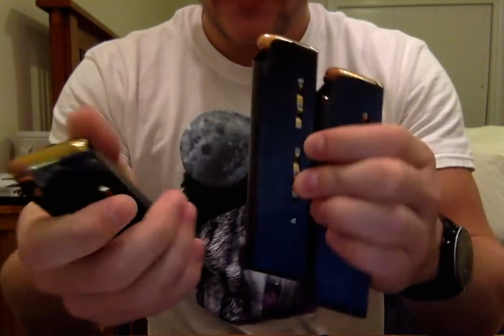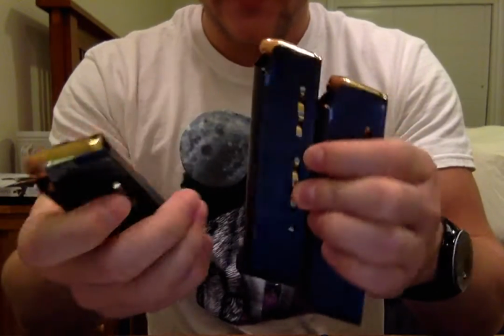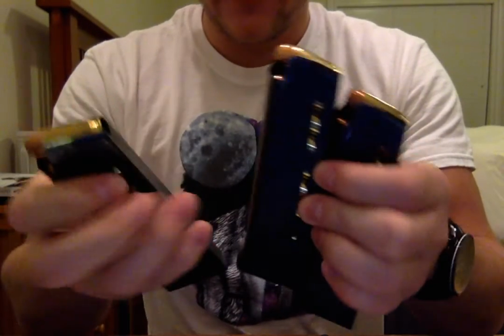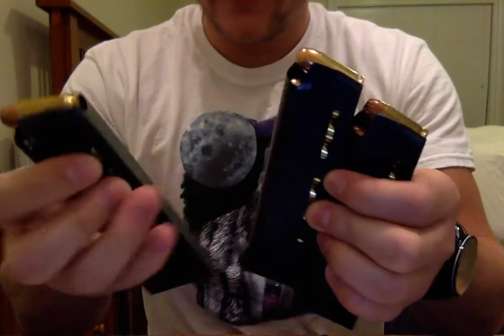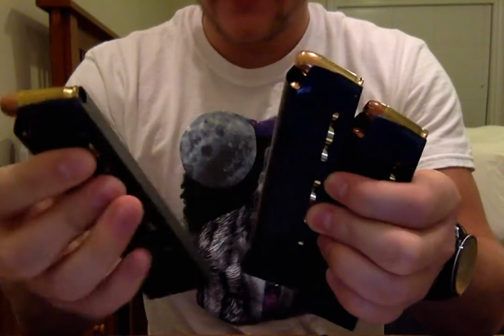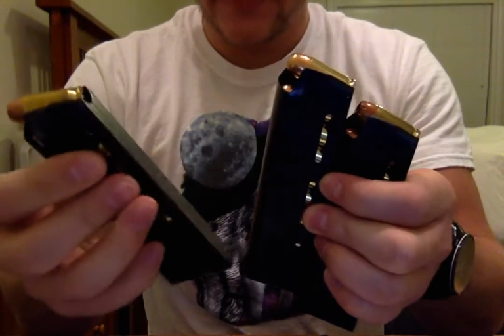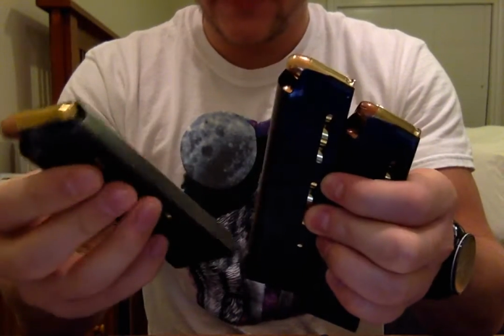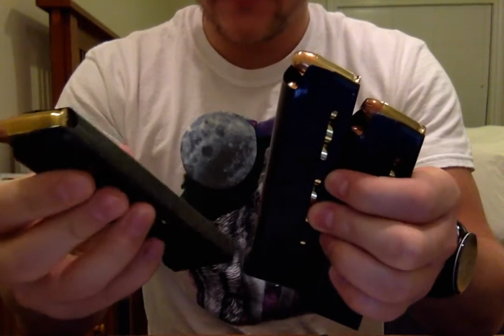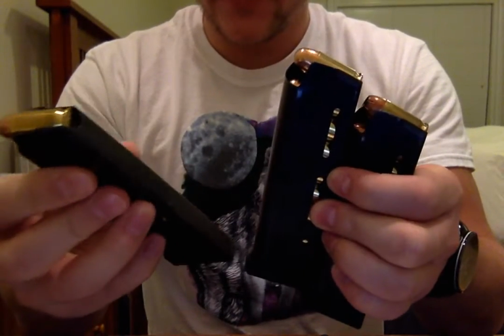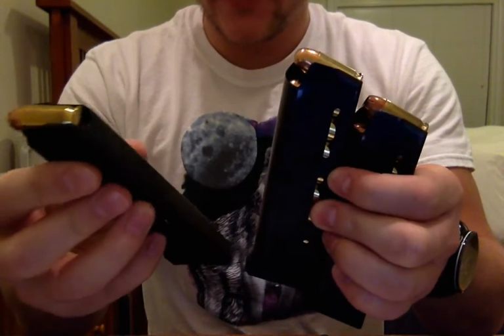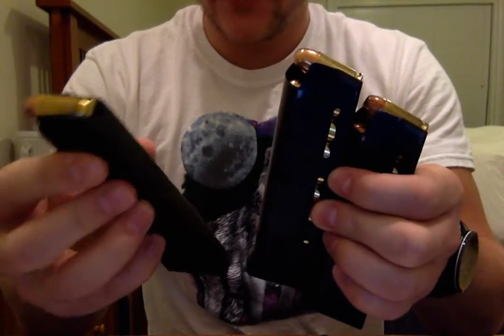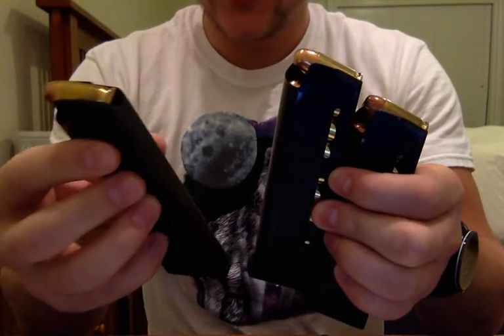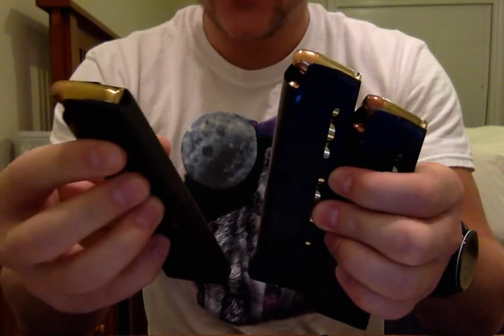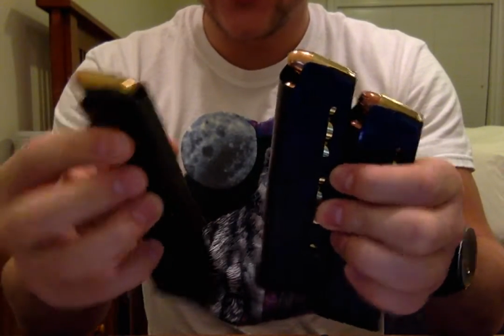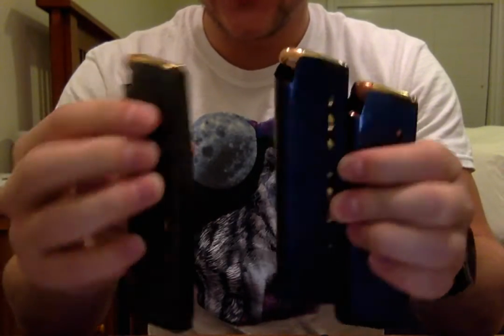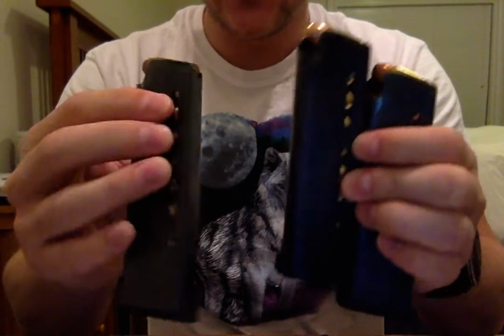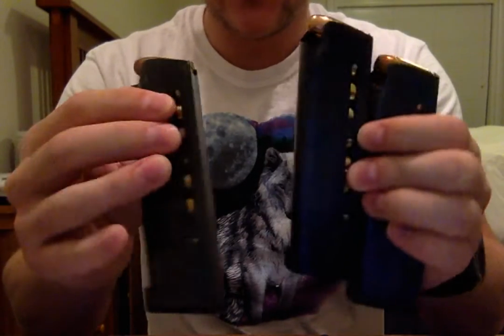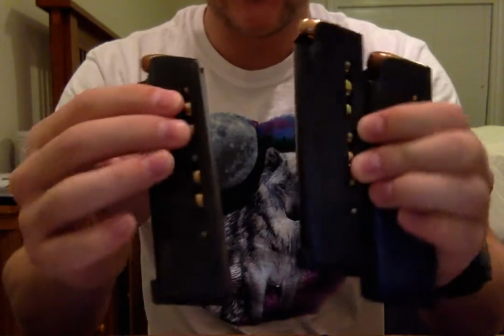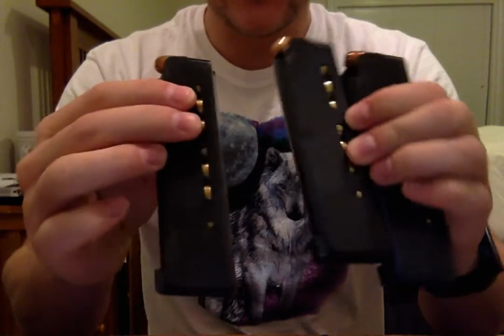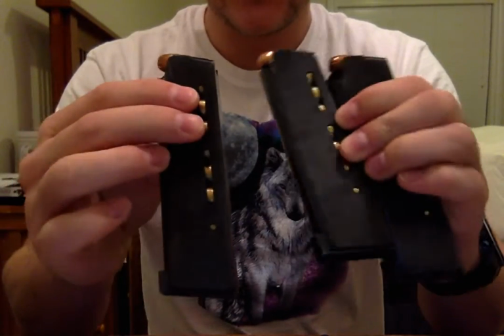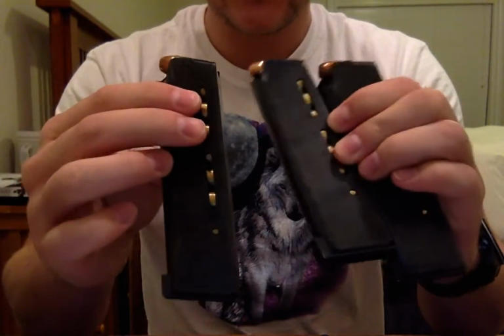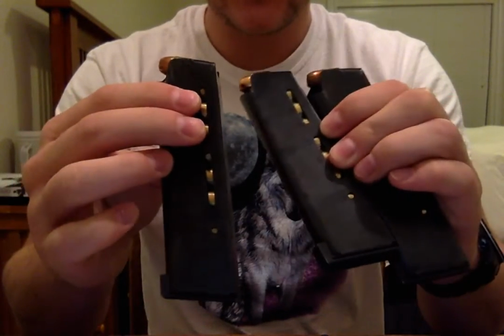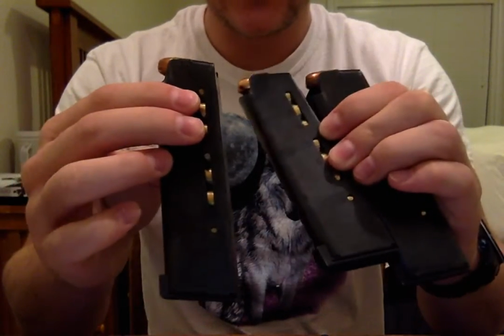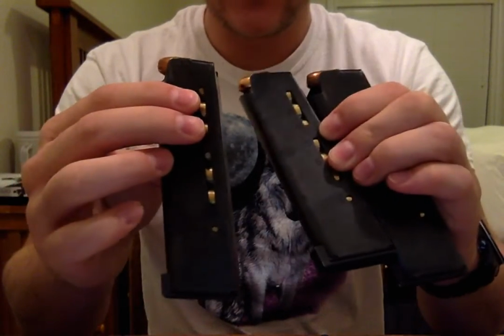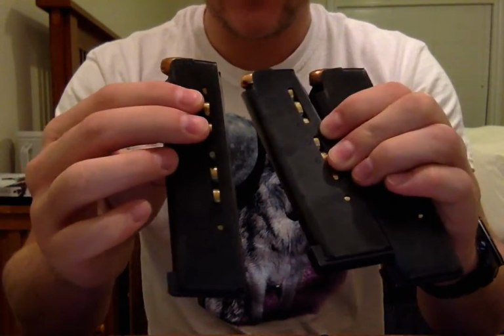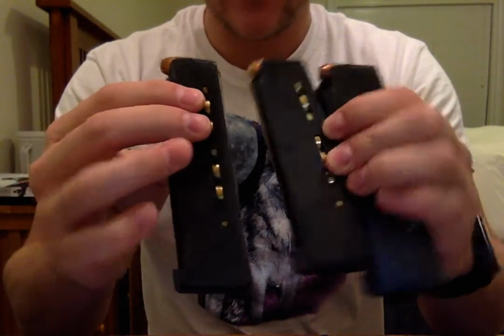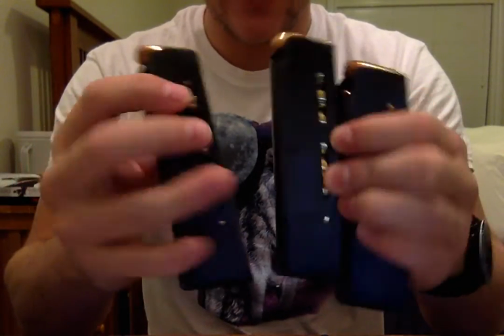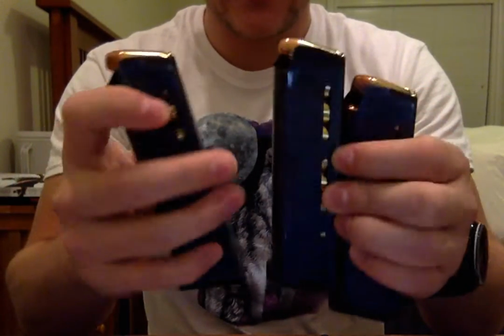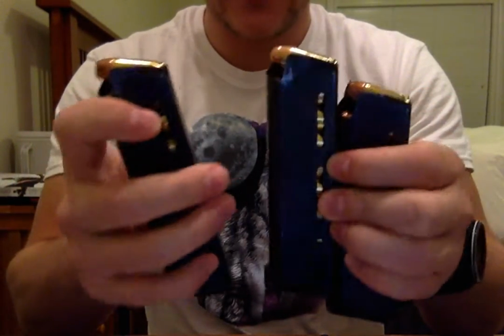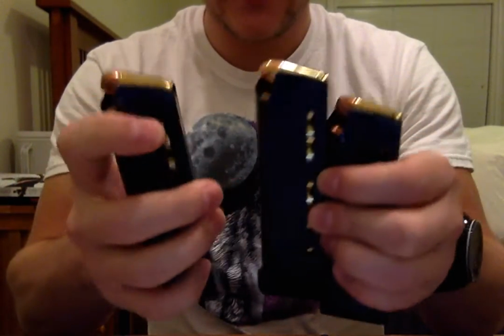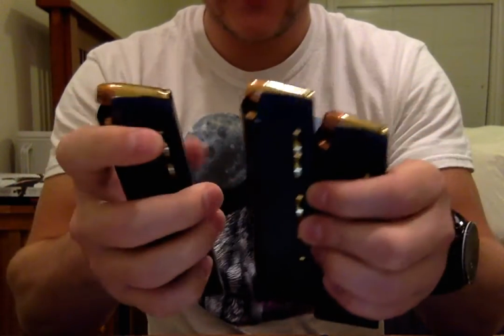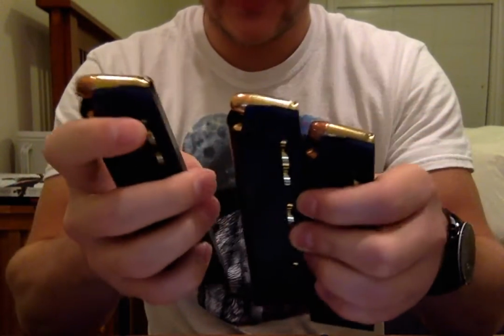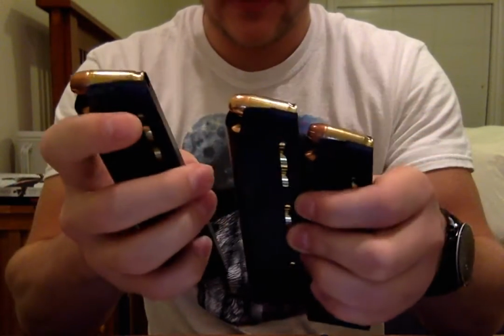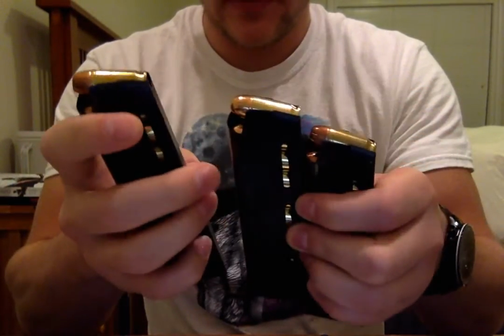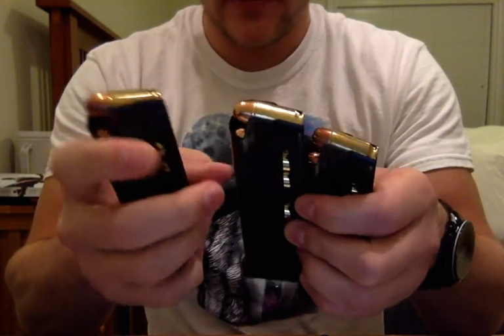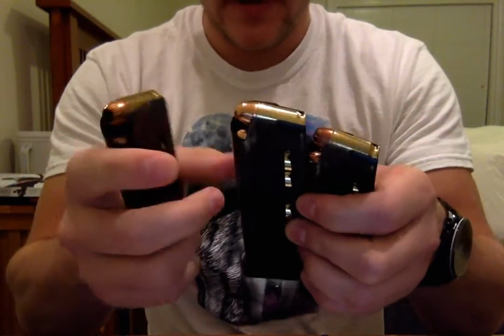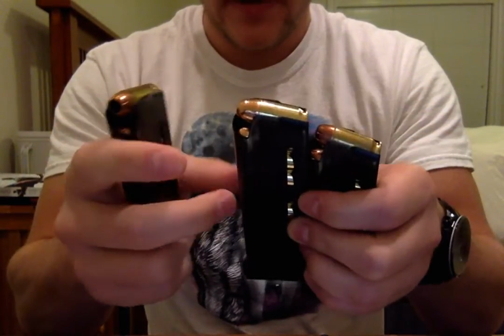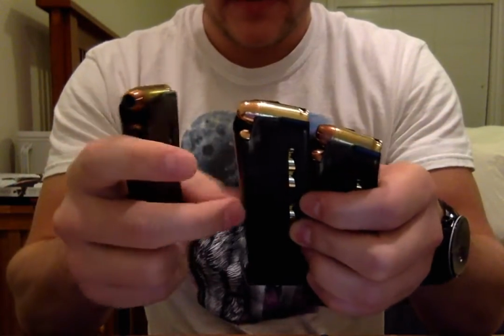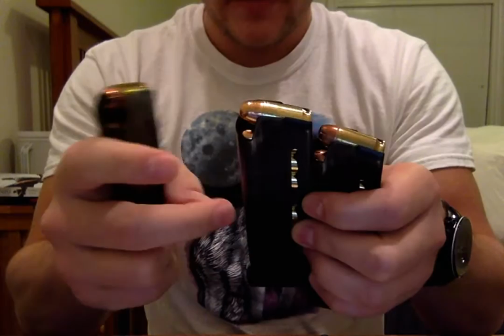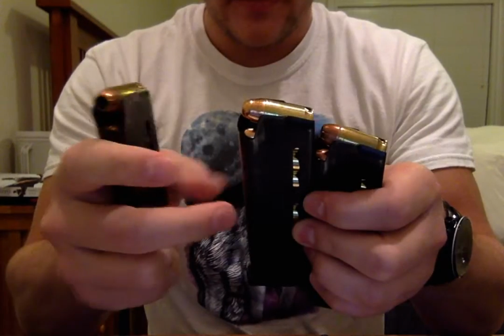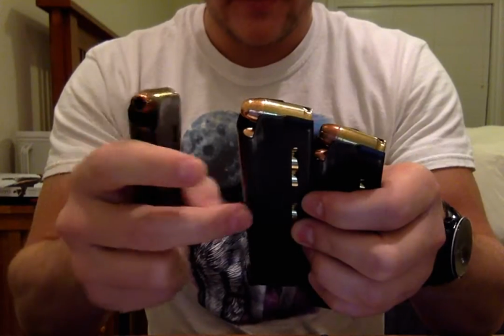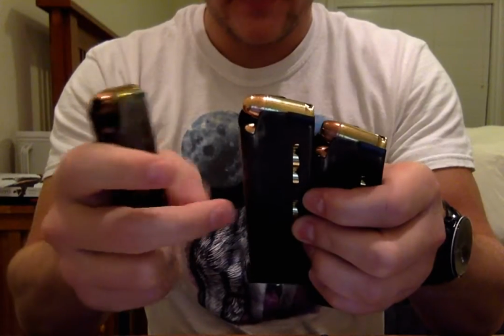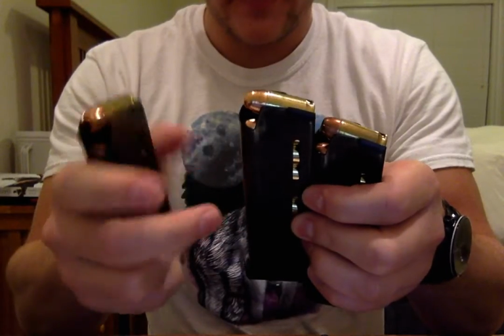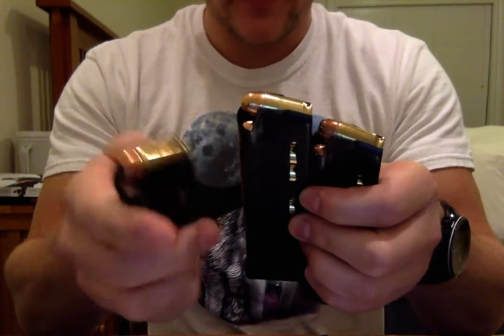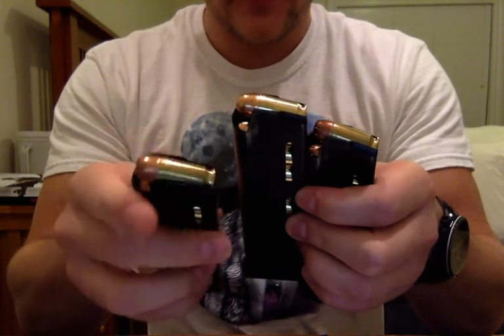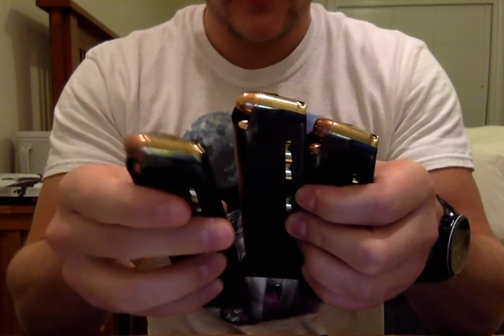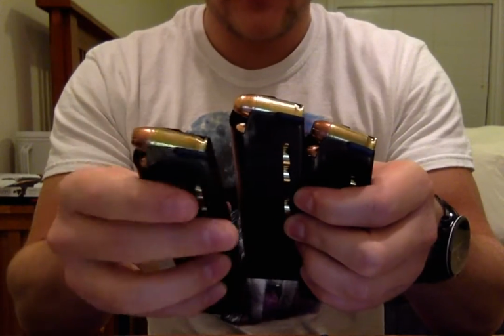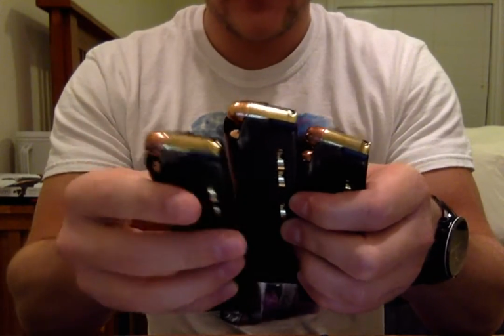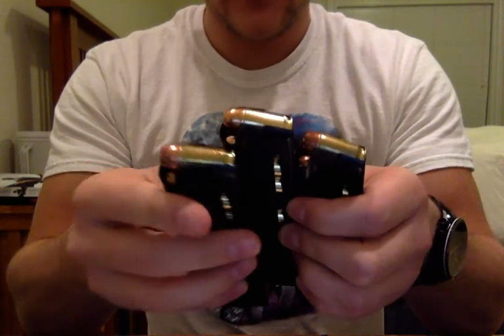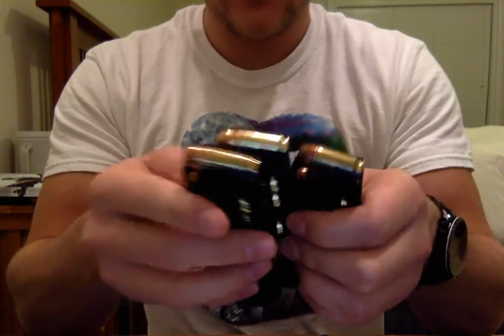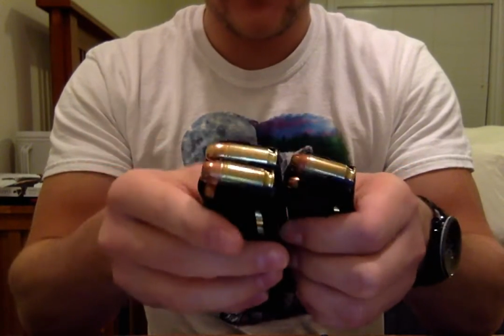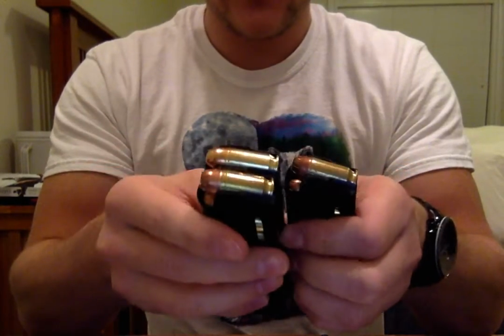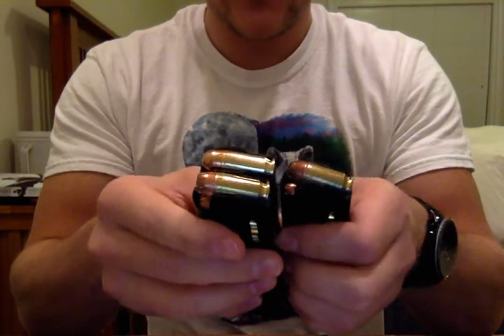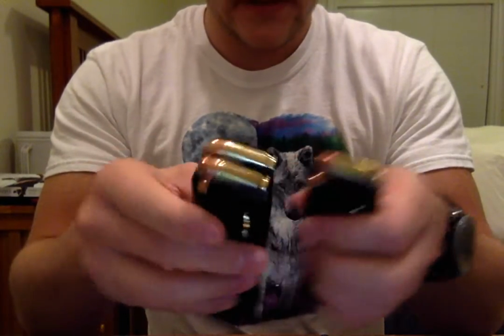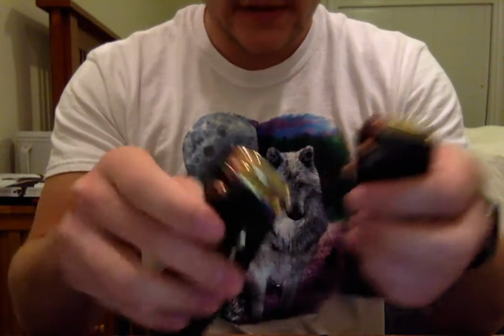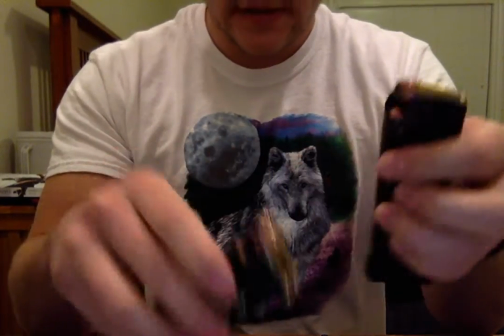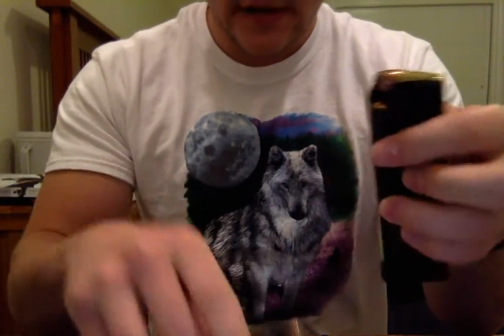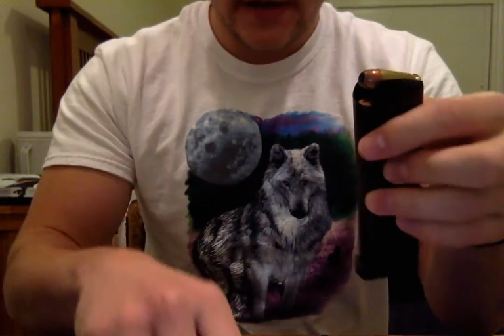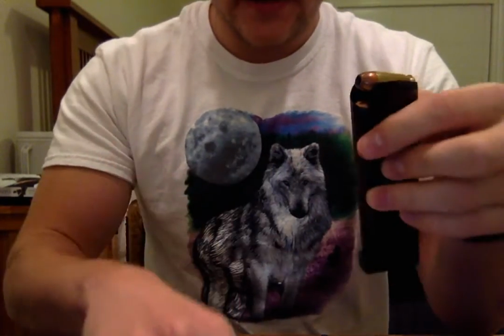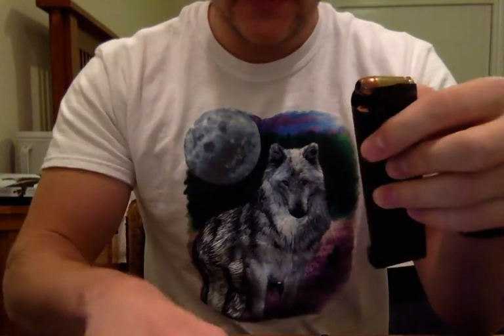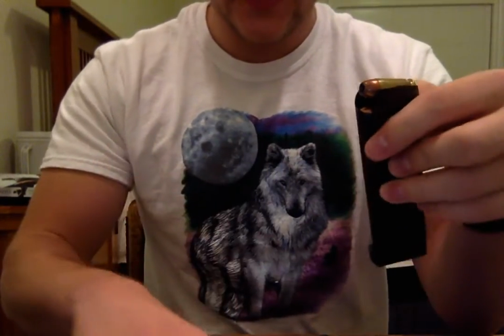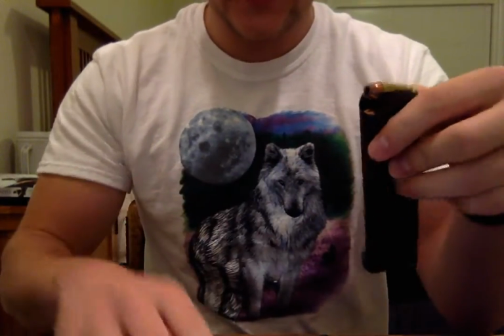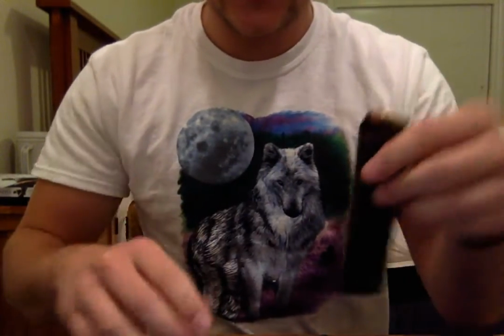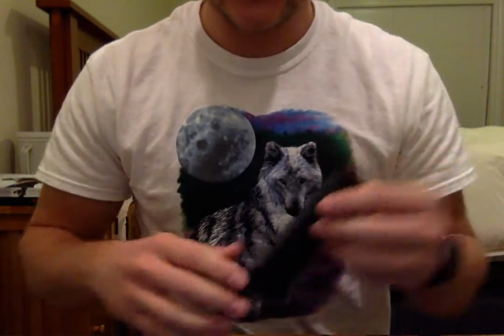I've never seen a video on YouTube of these specific magazines, so I thought I'd do a video for you guys today.